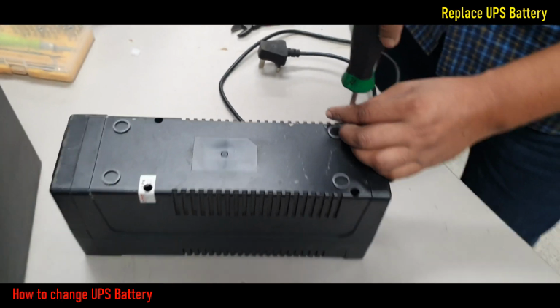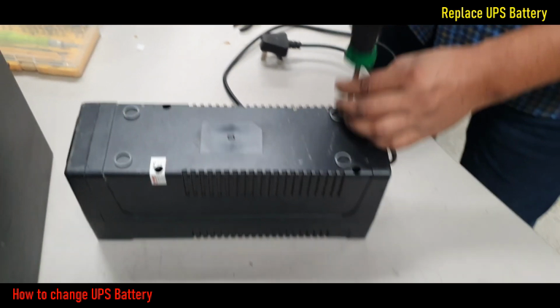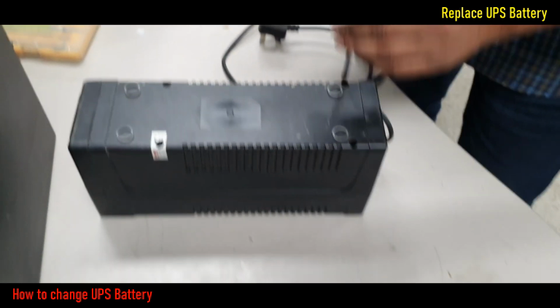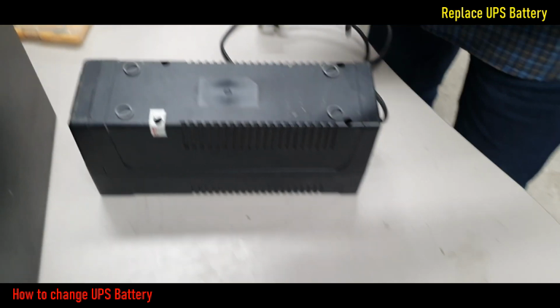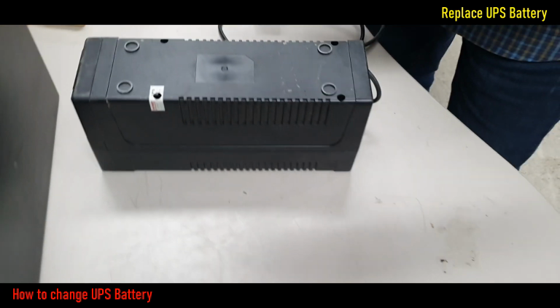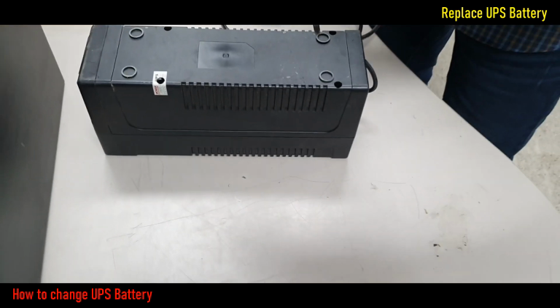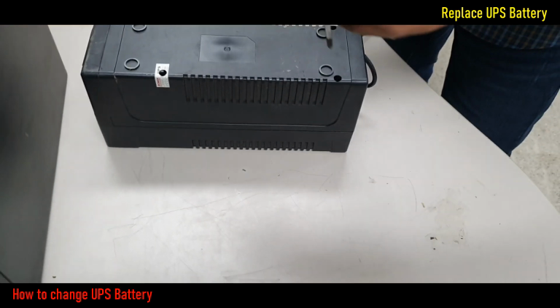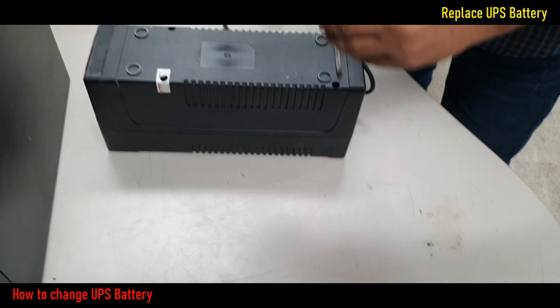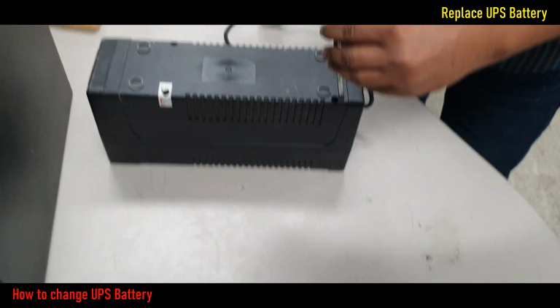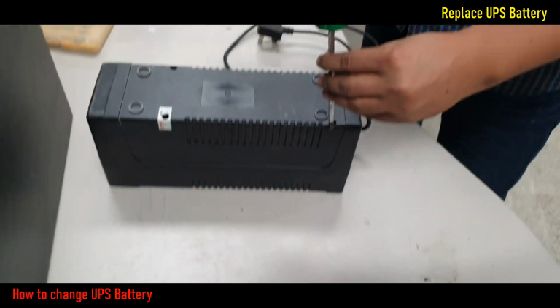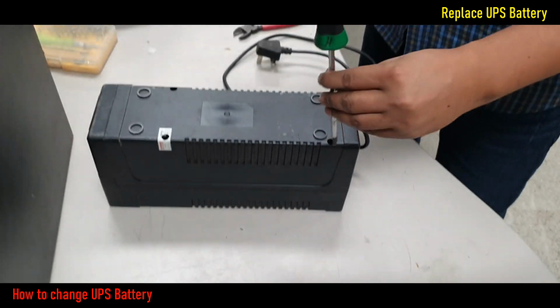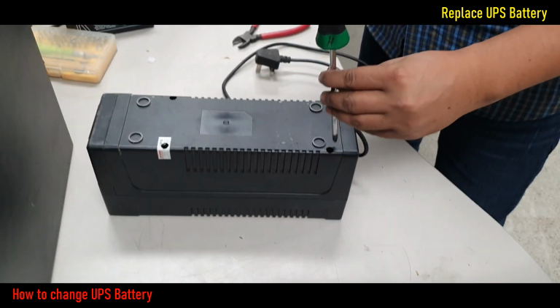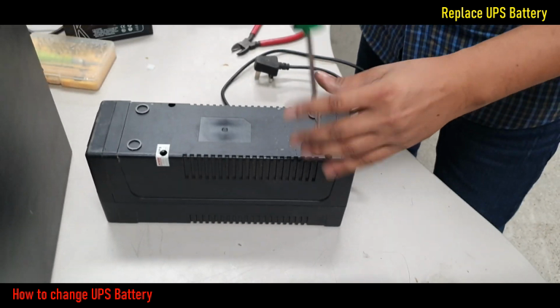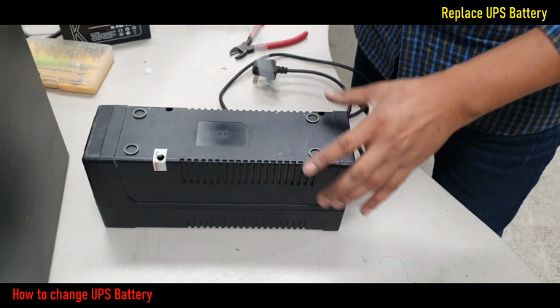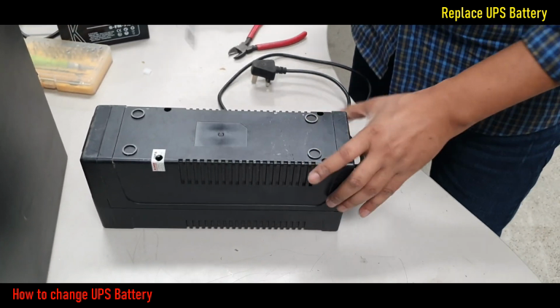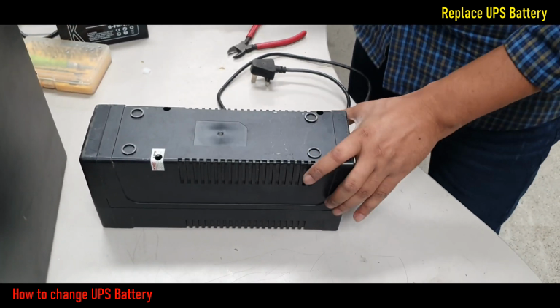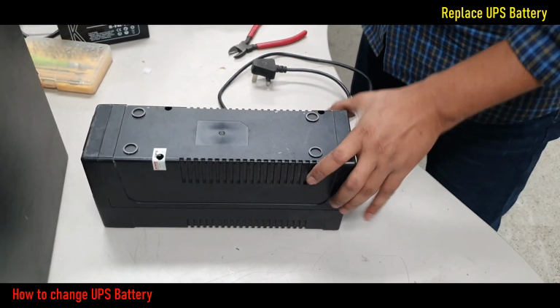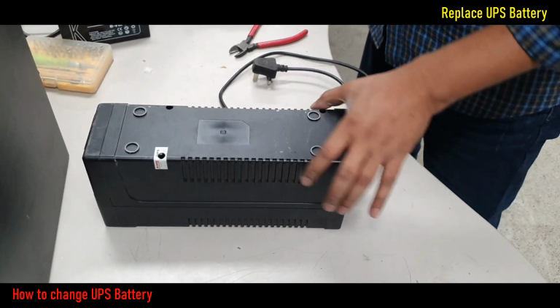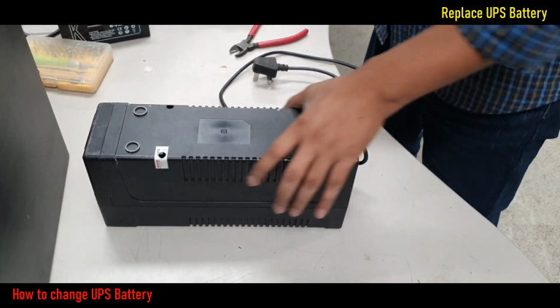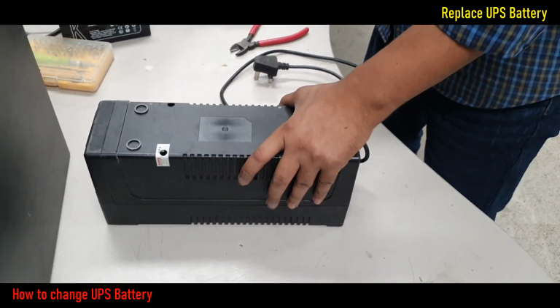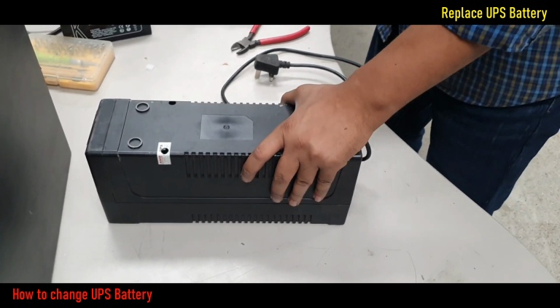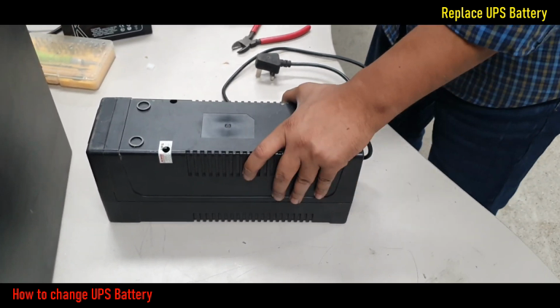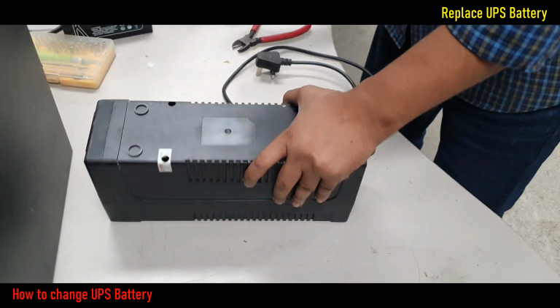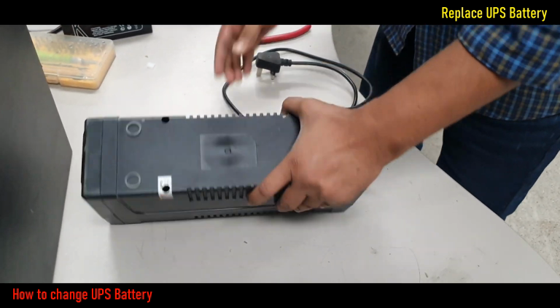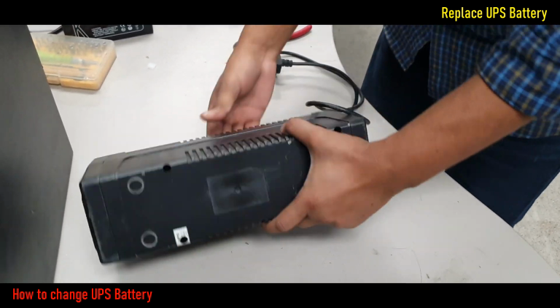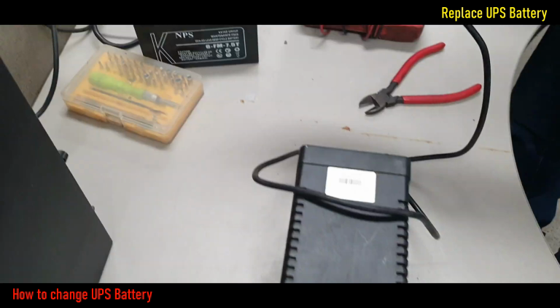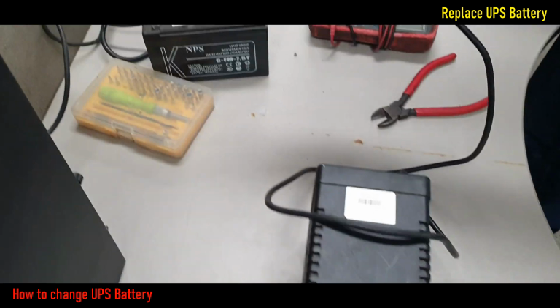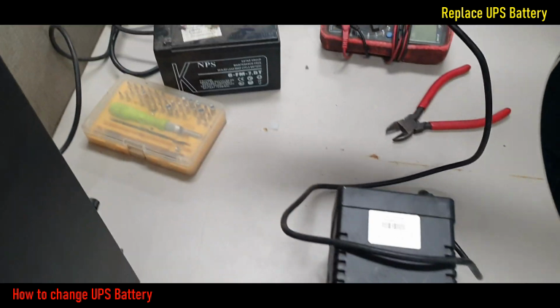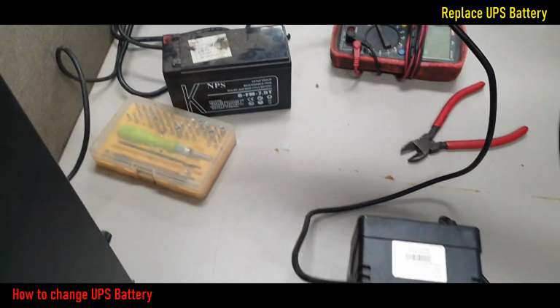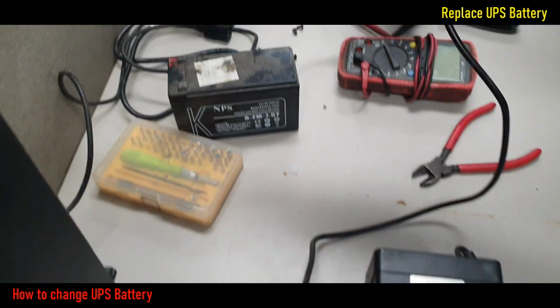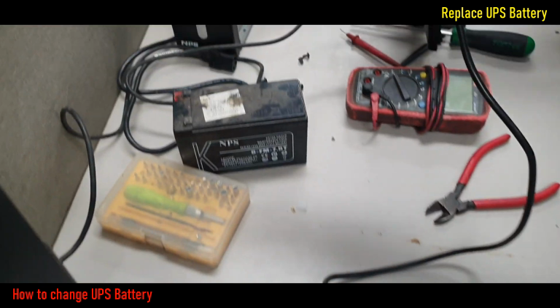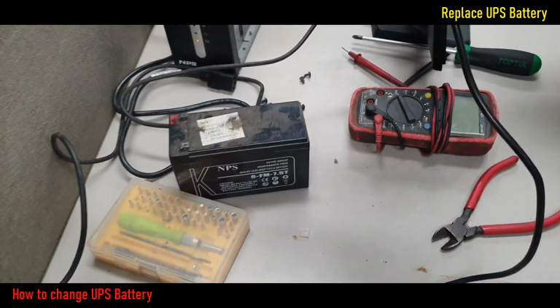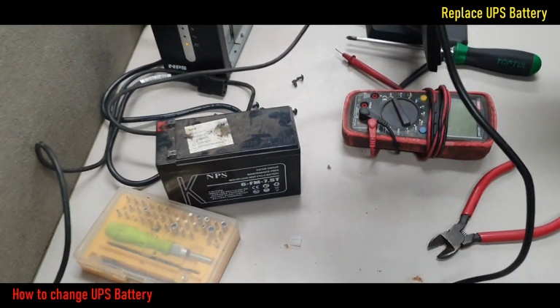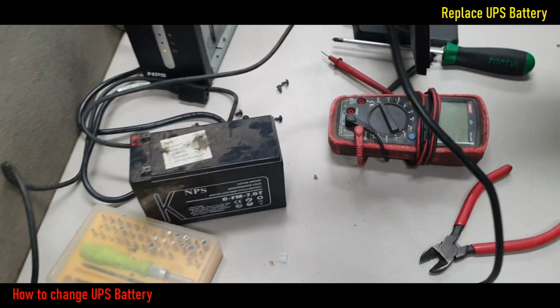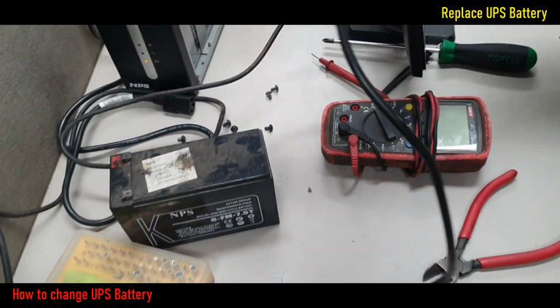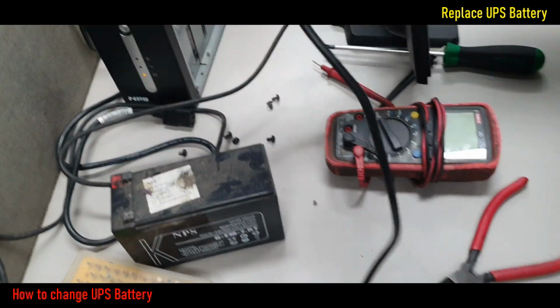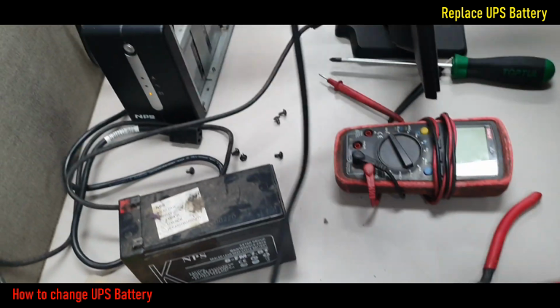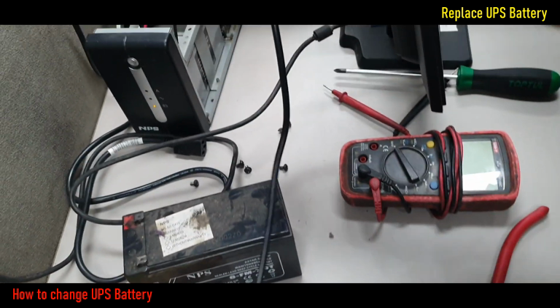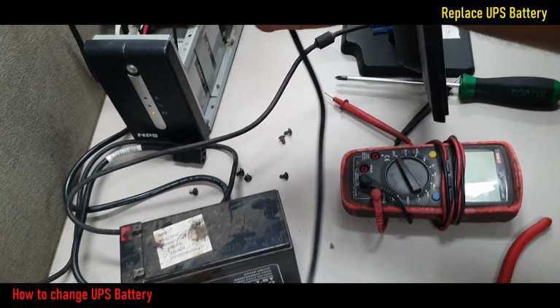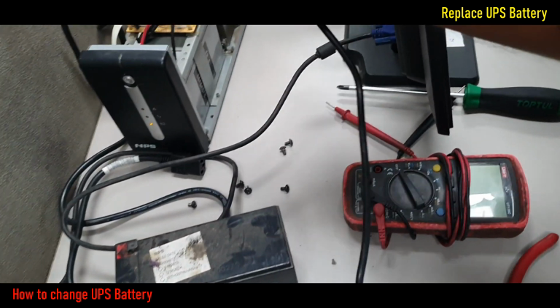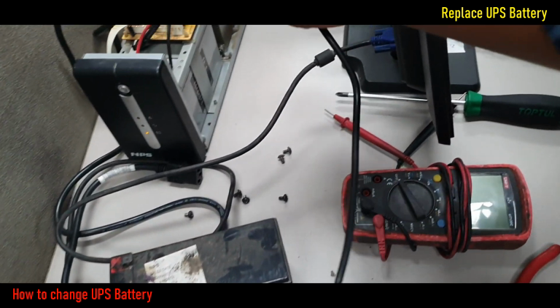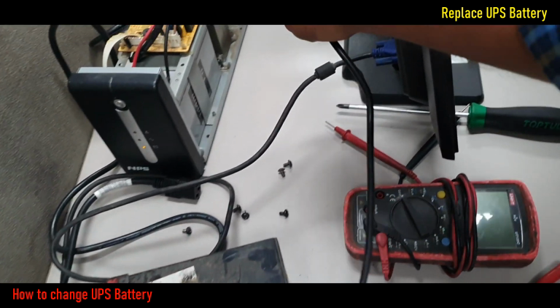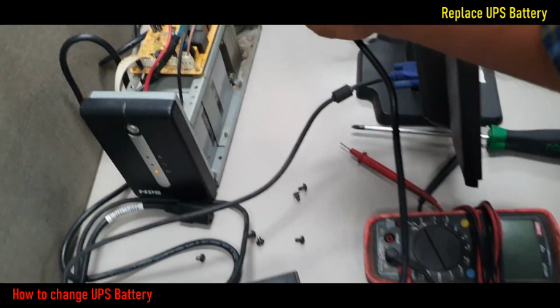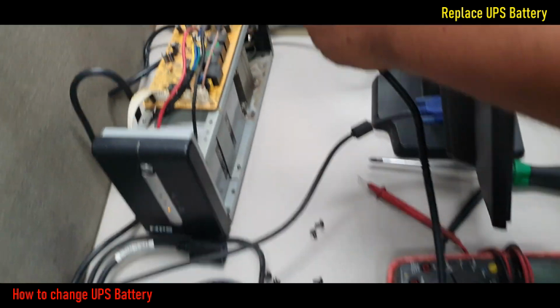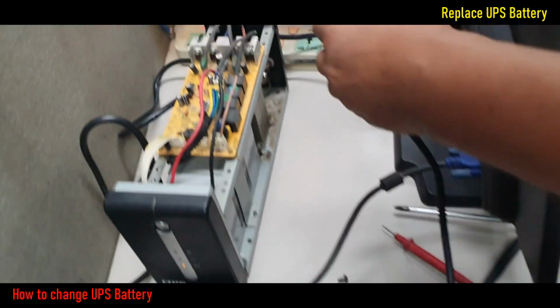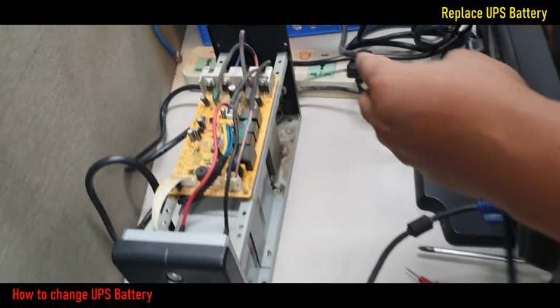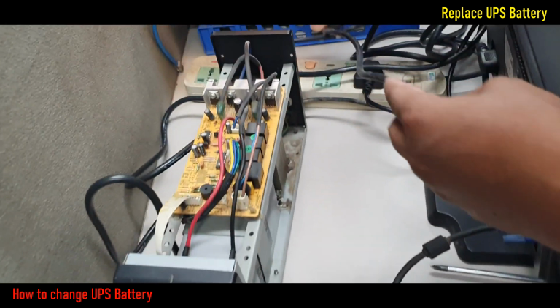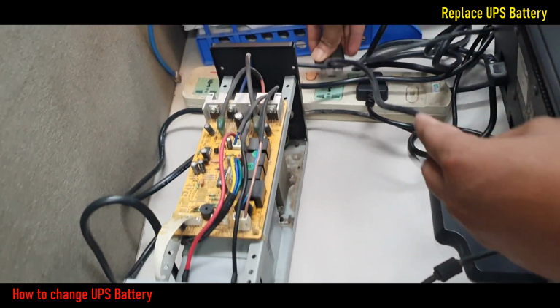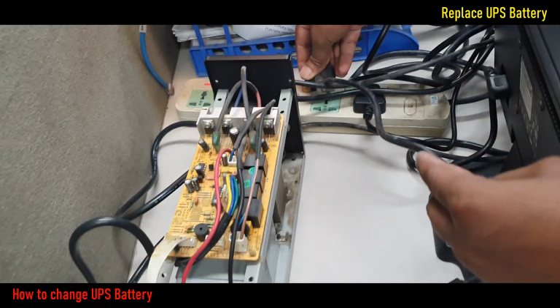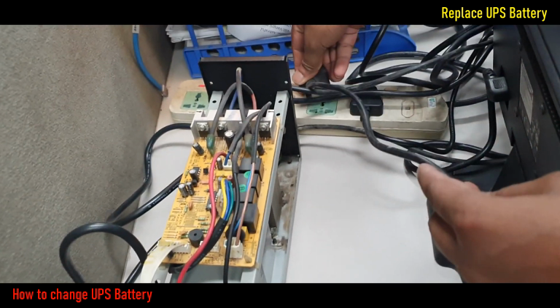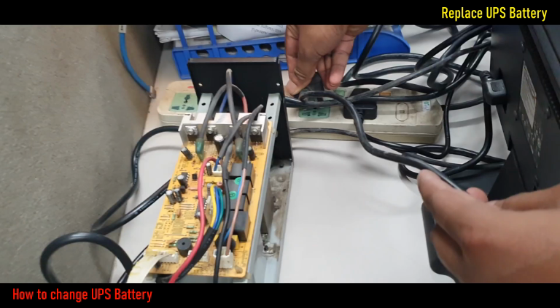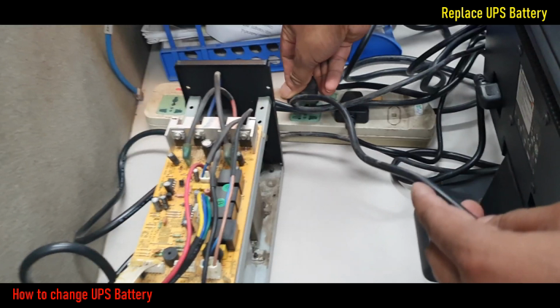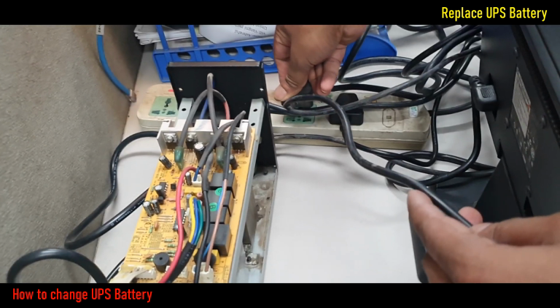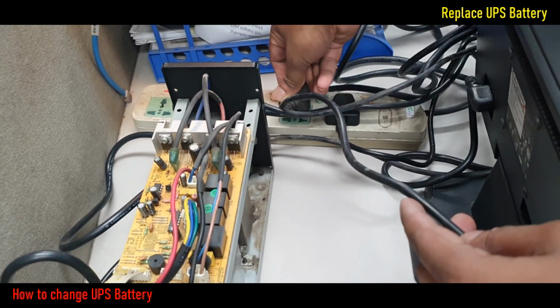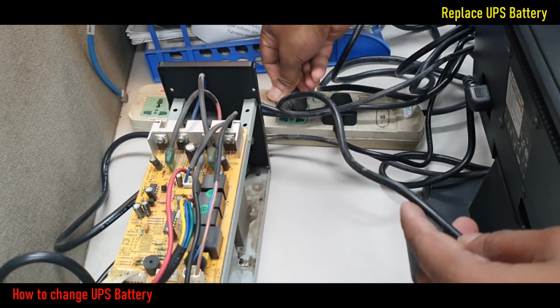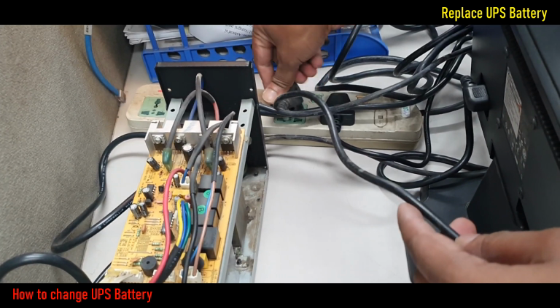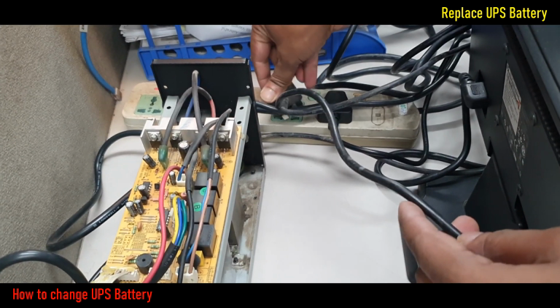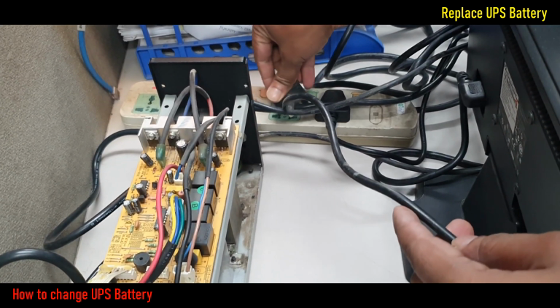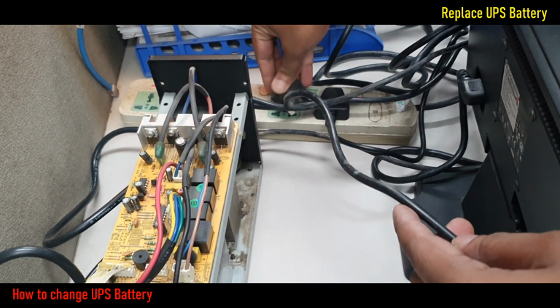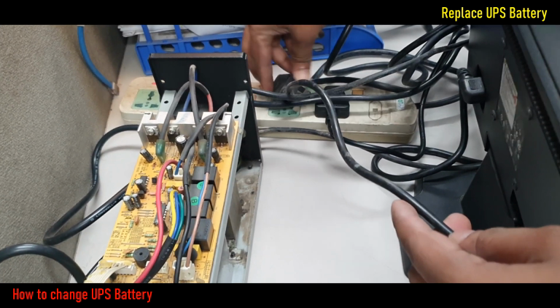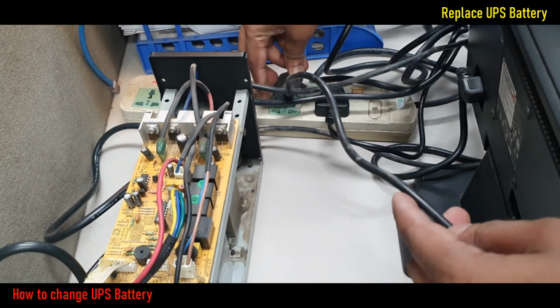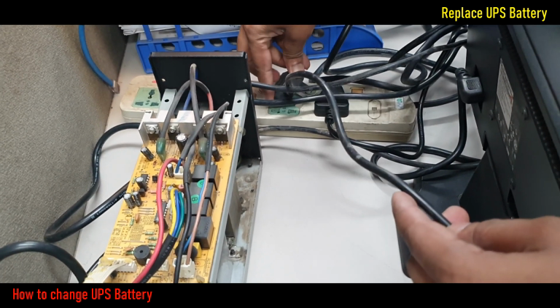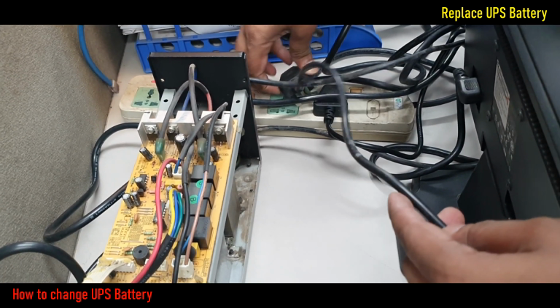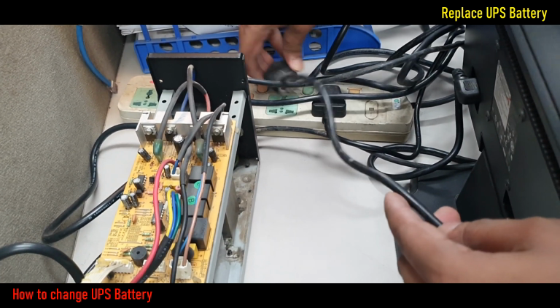Battery replacement is completely done. Now I keep this UPS on charging for a minimum of 5 to 8 hours for better backup performance.